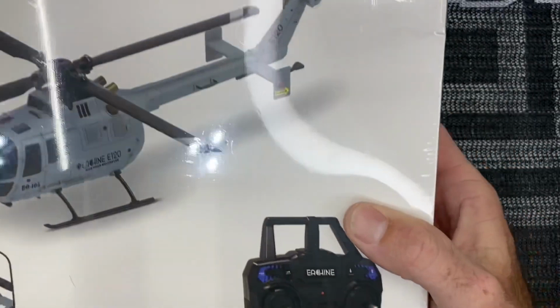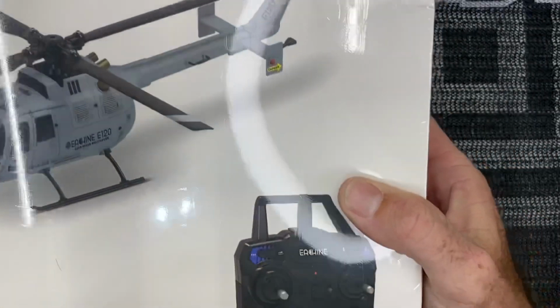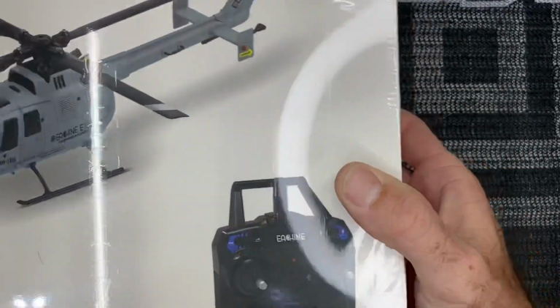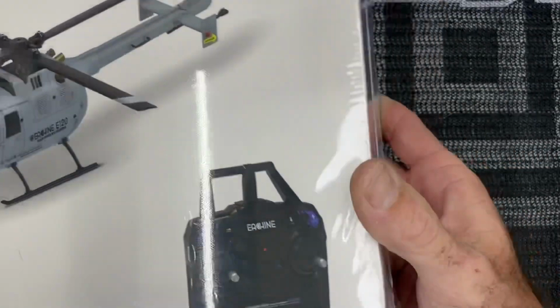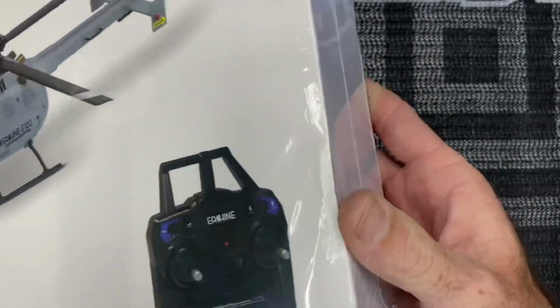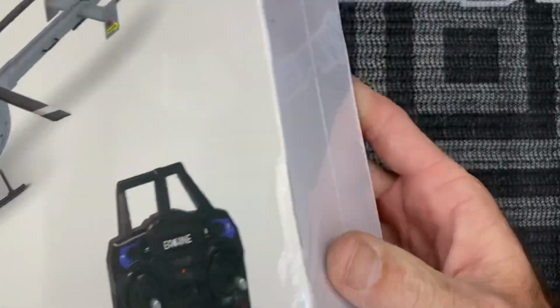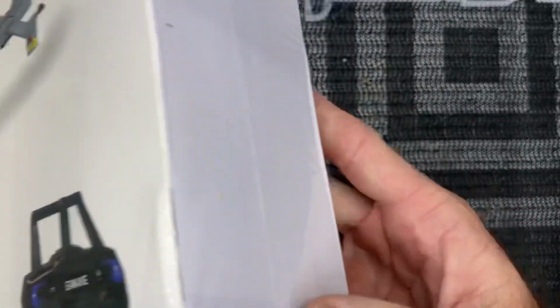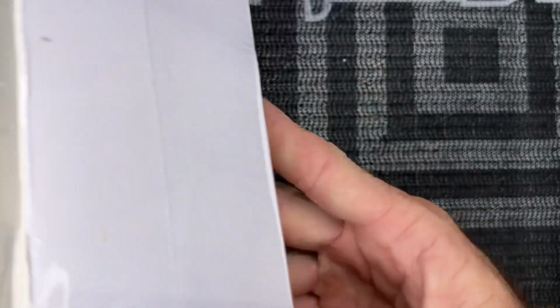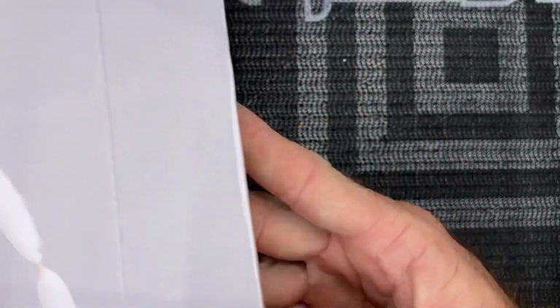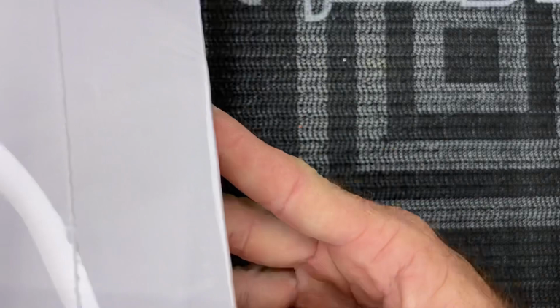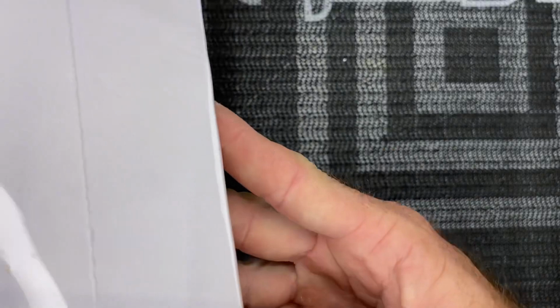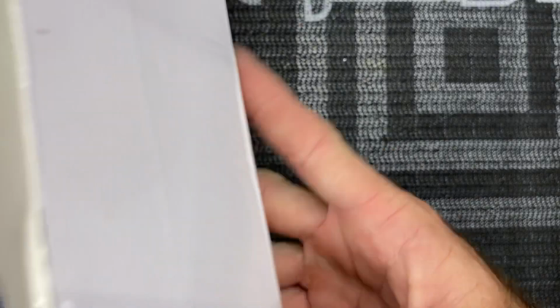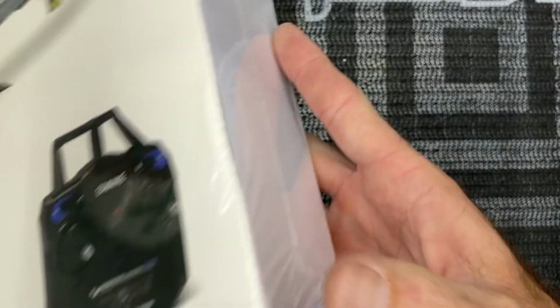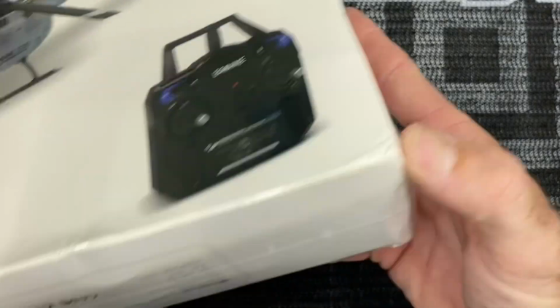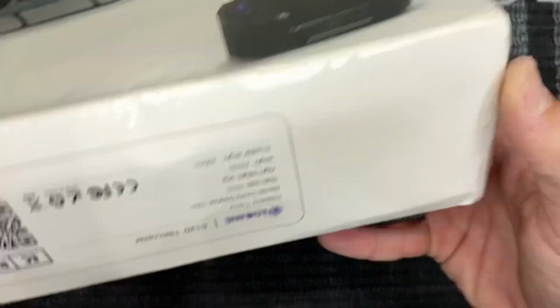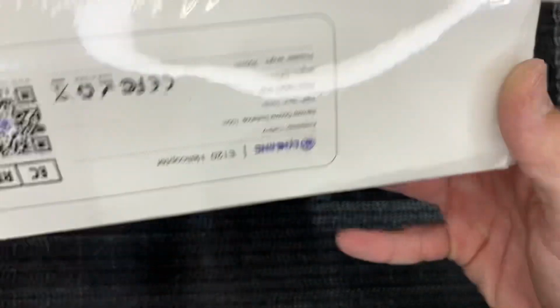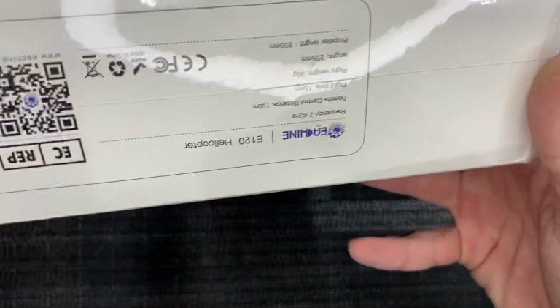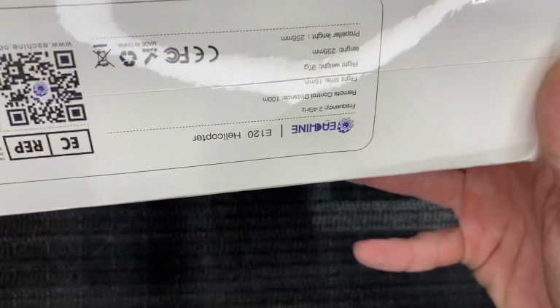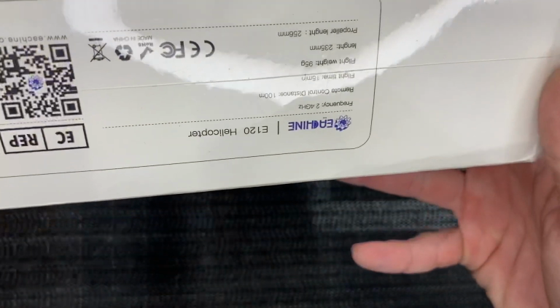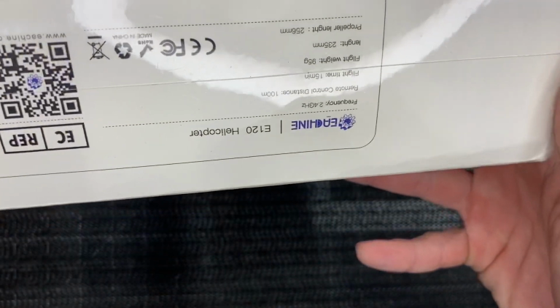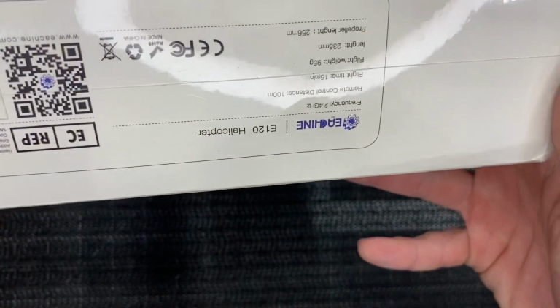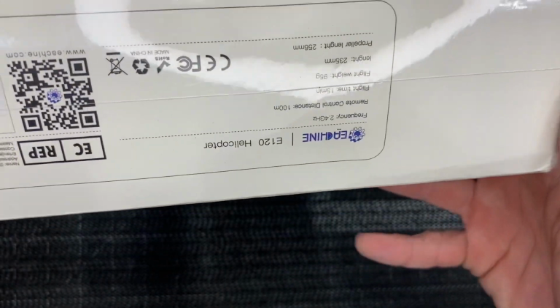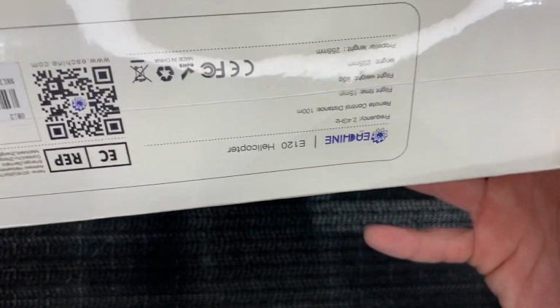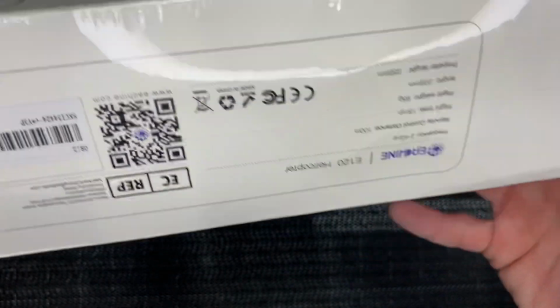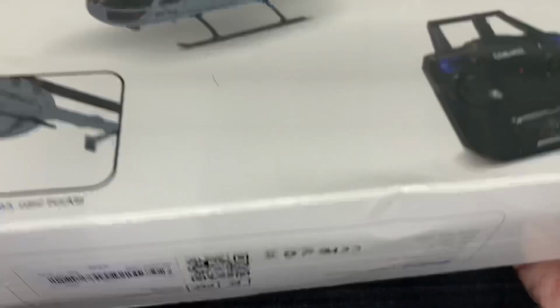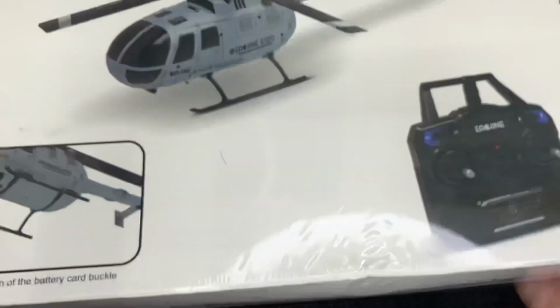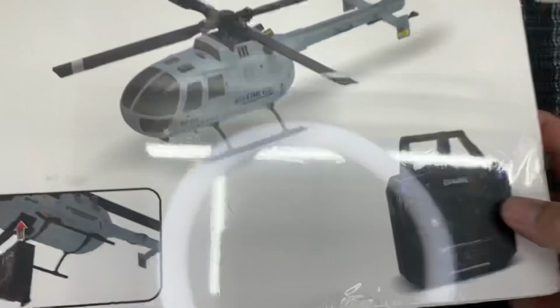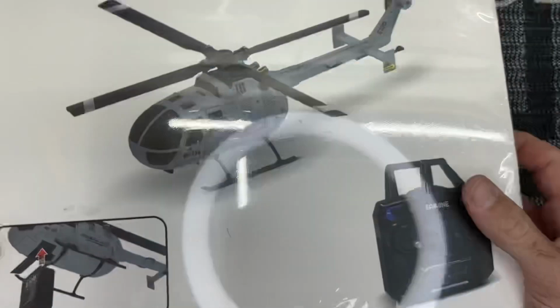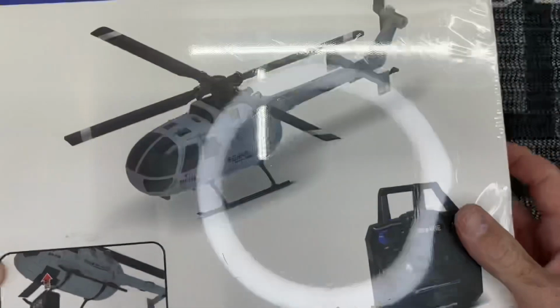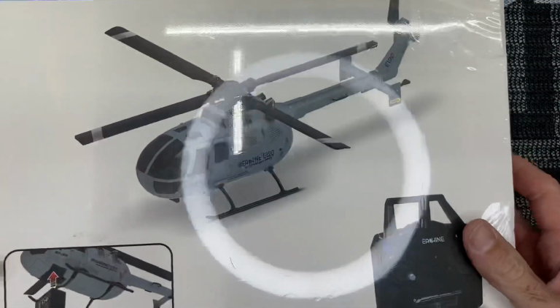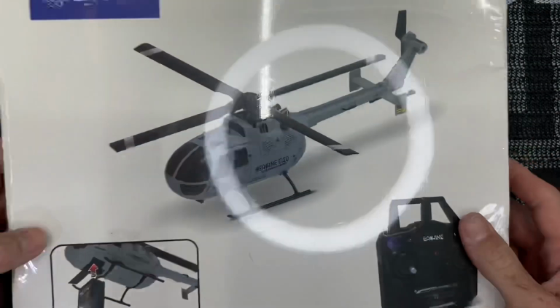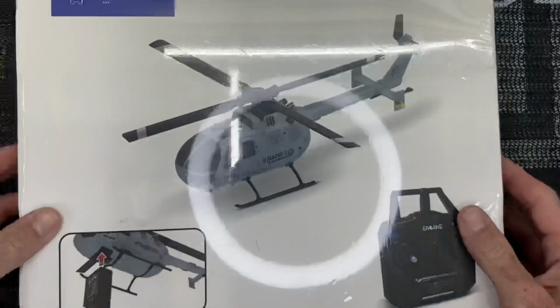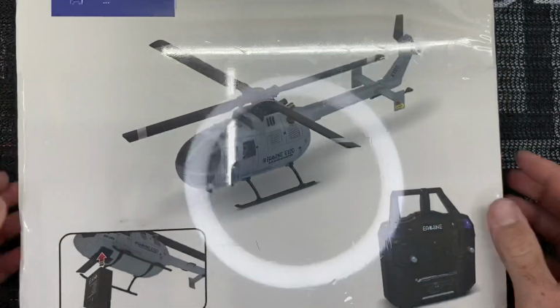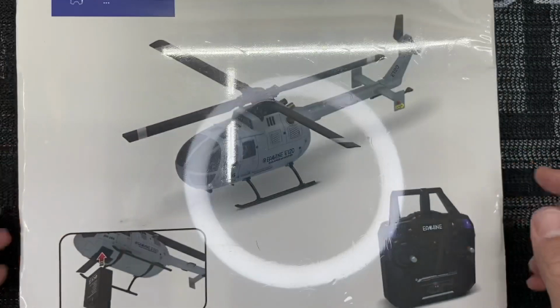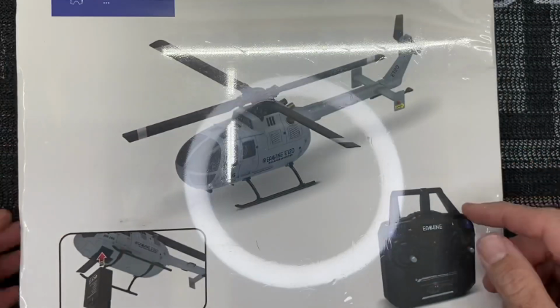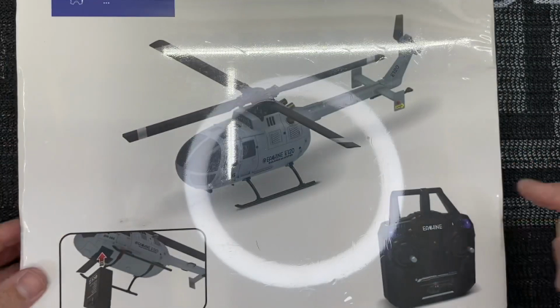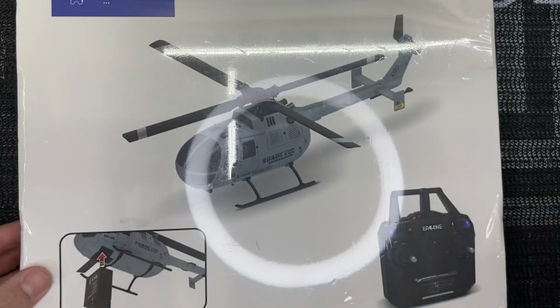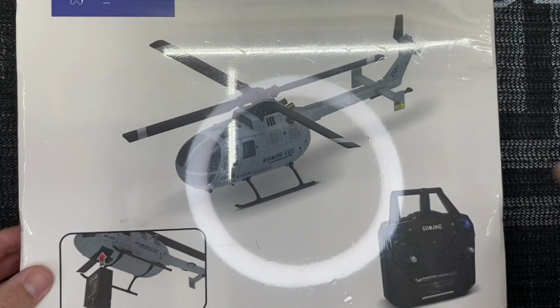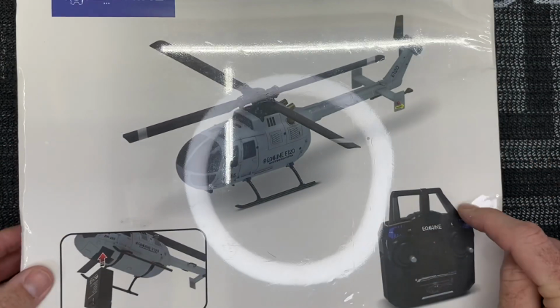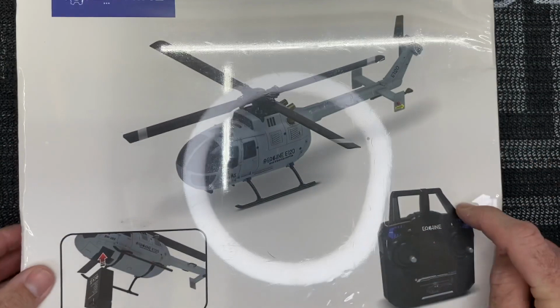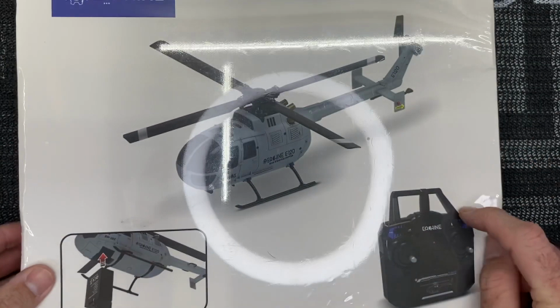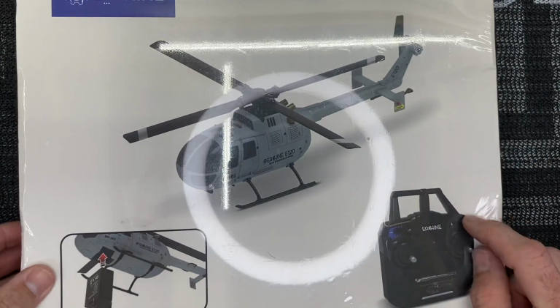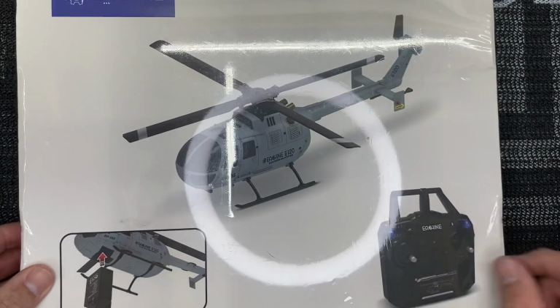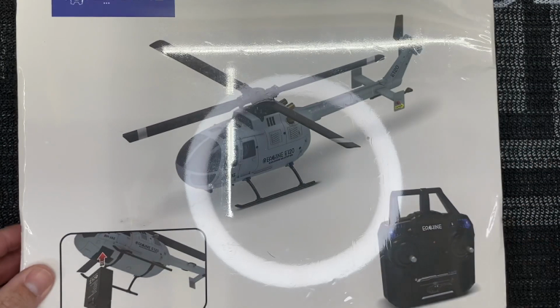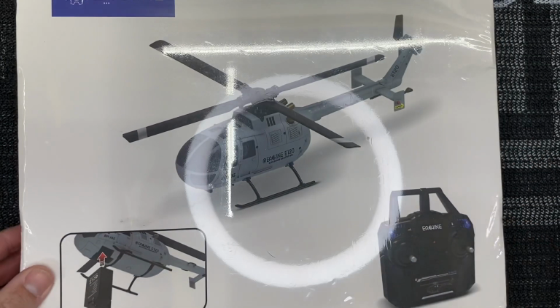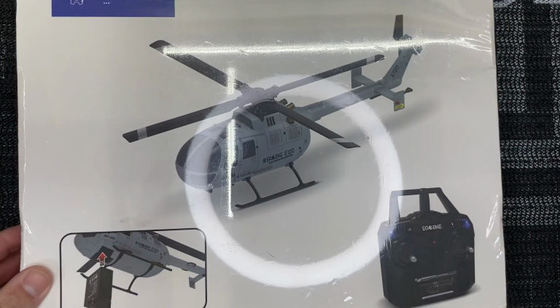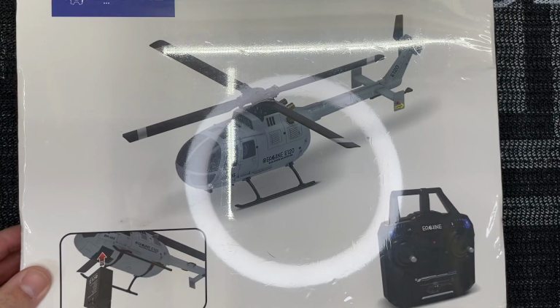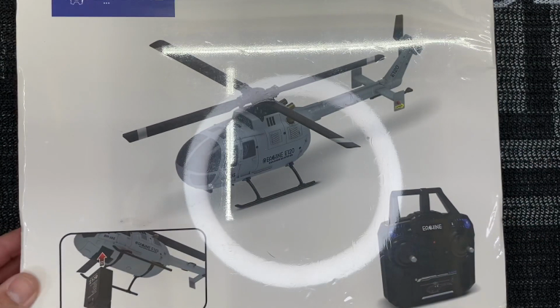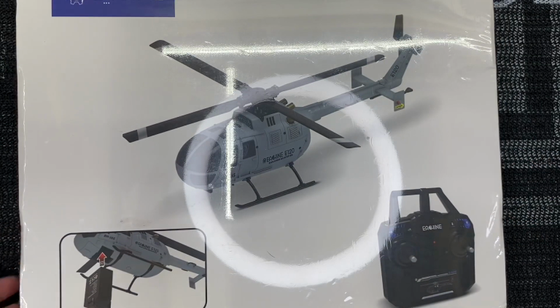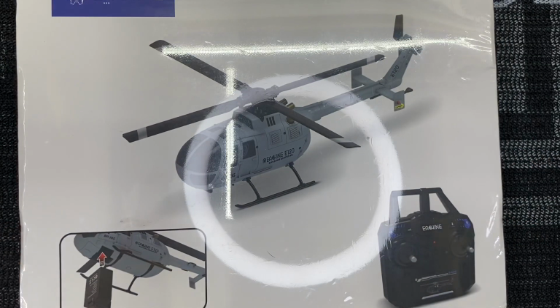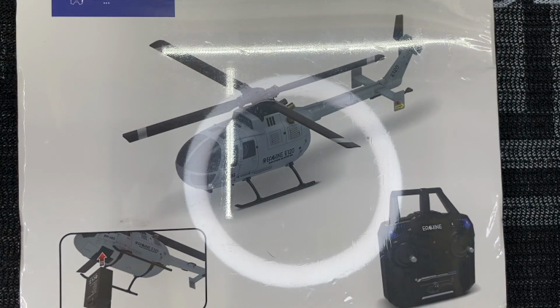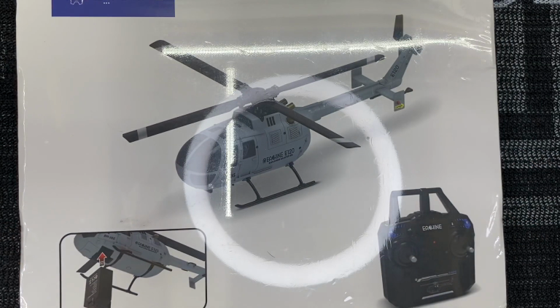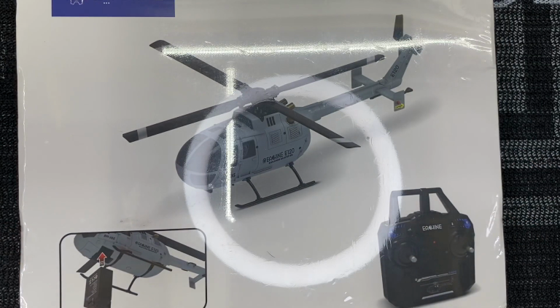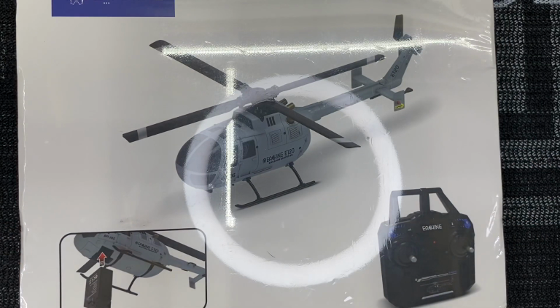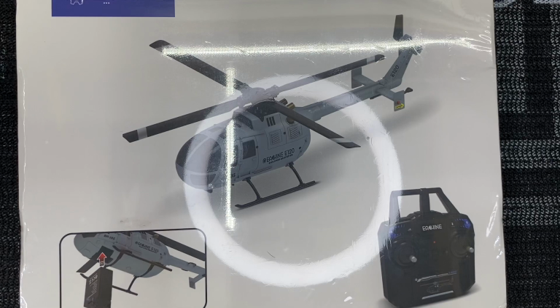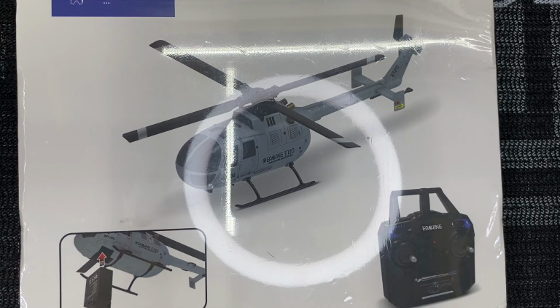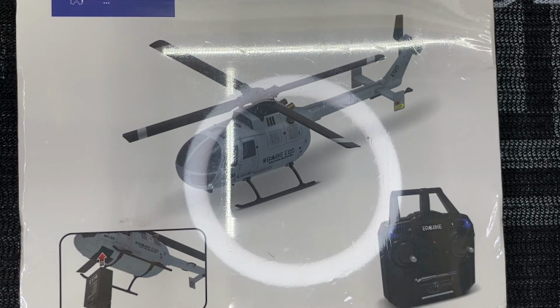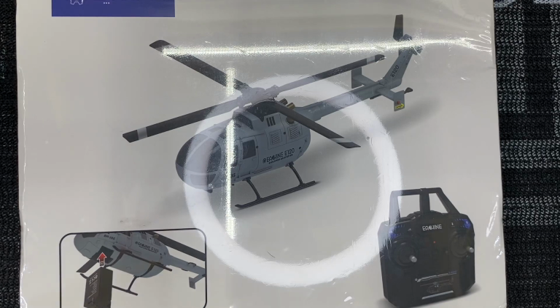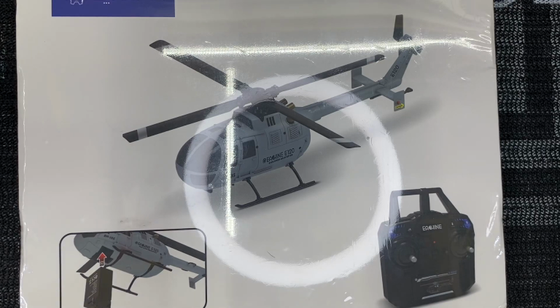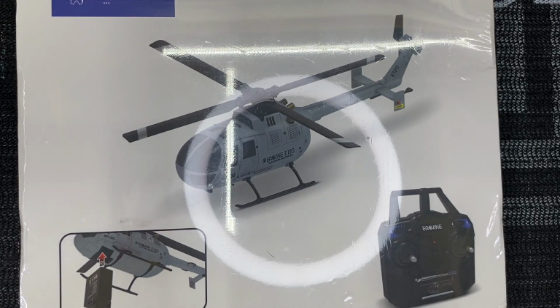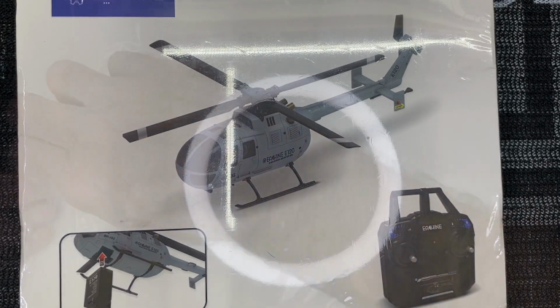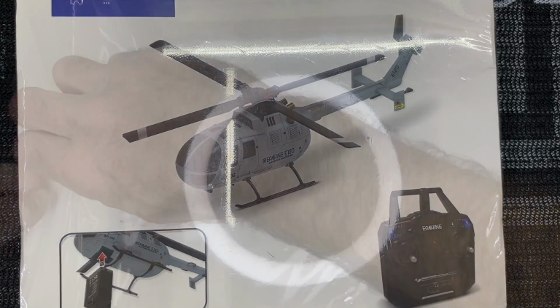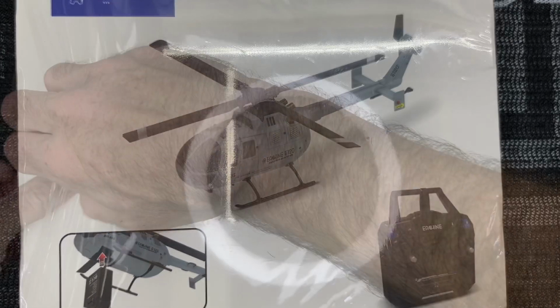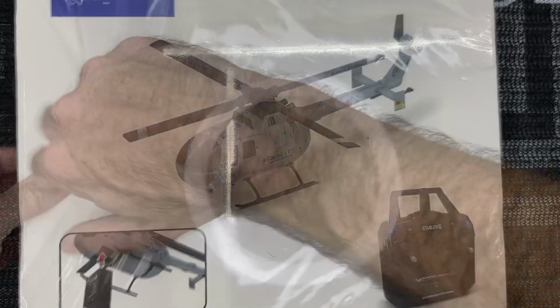The box has very simple but everything you need to know. Let's go ahead and cut this packaging off and get to looking at this.